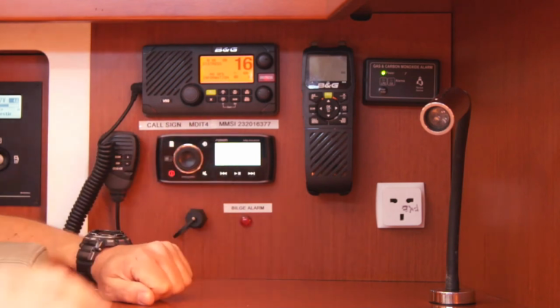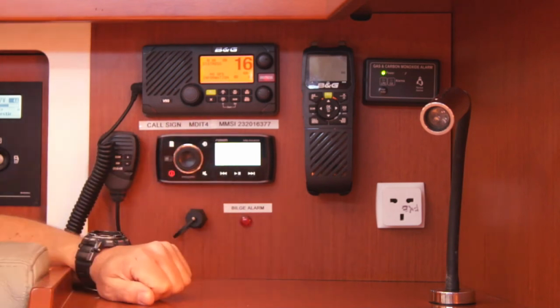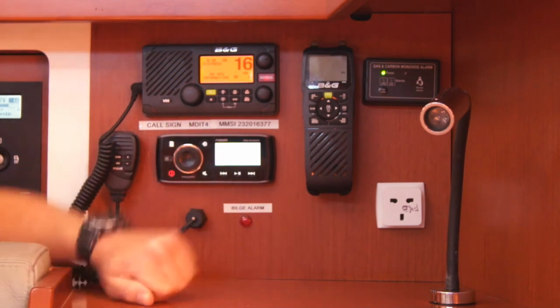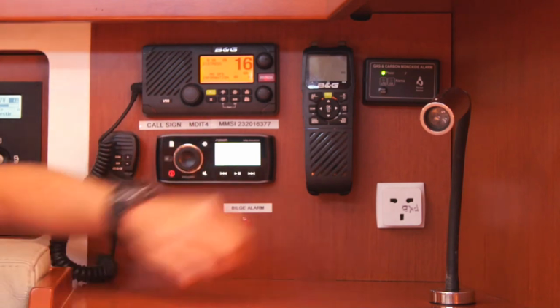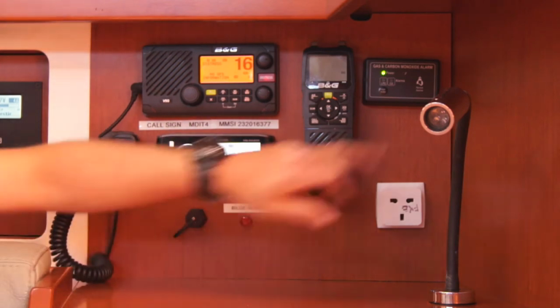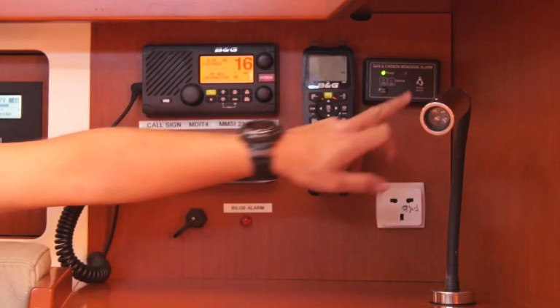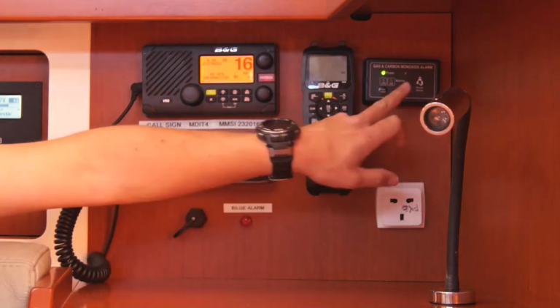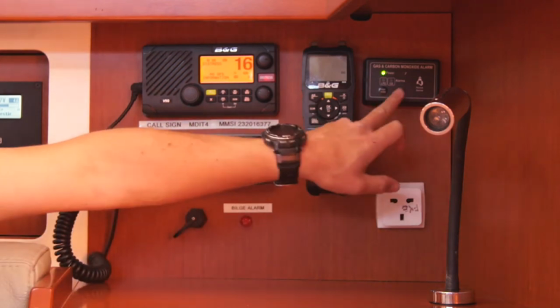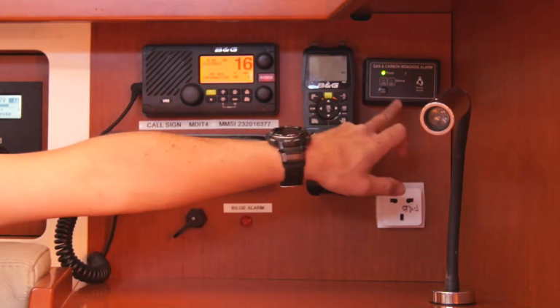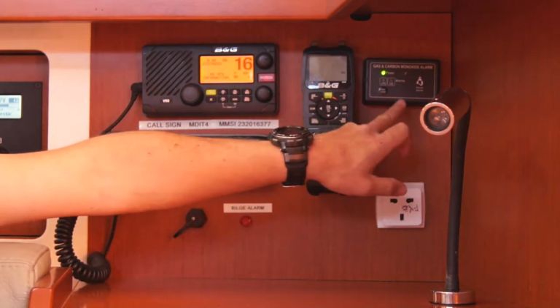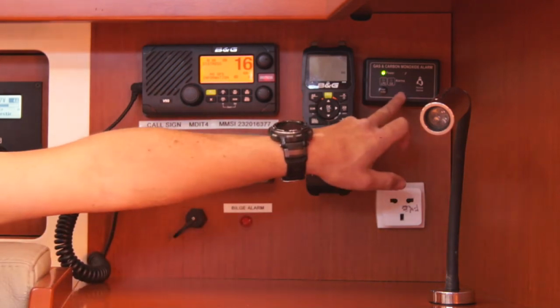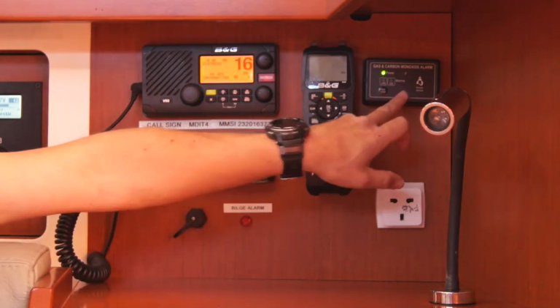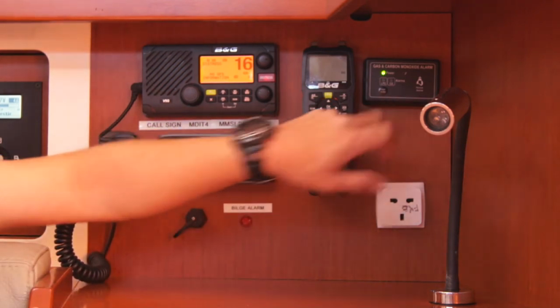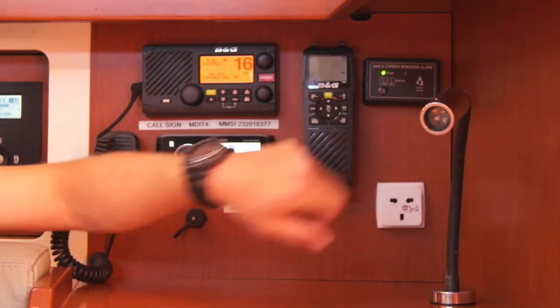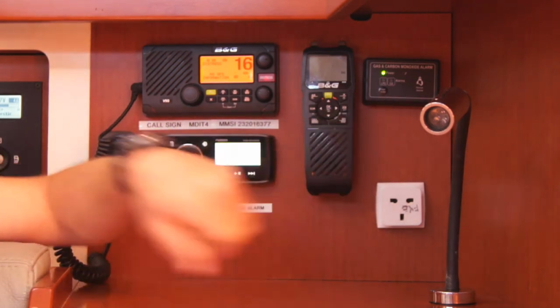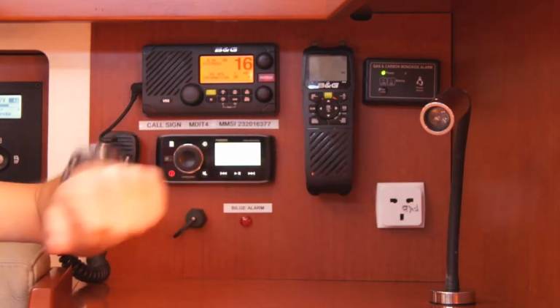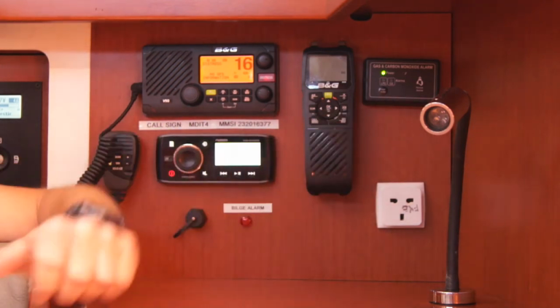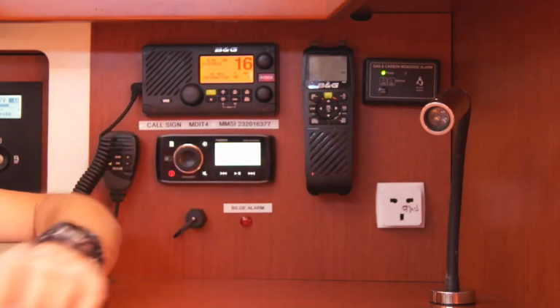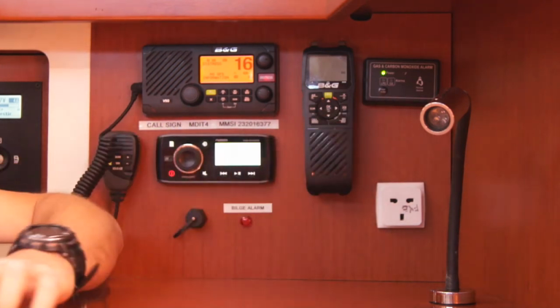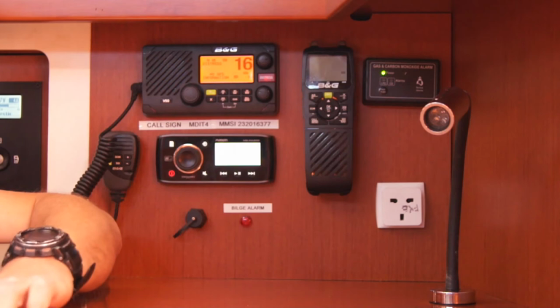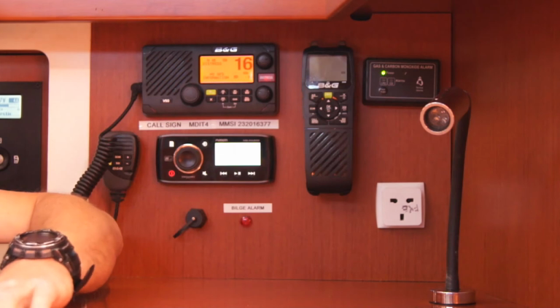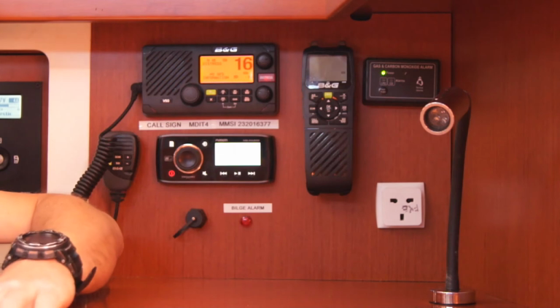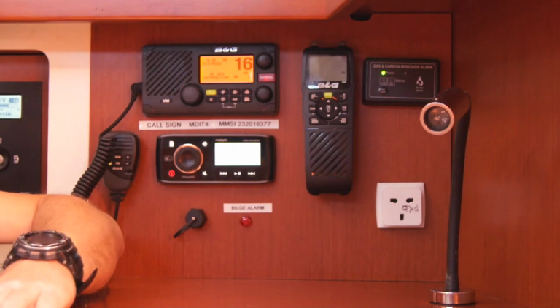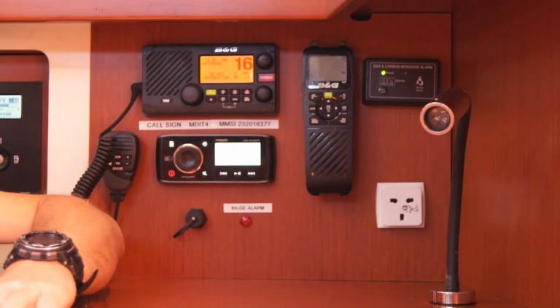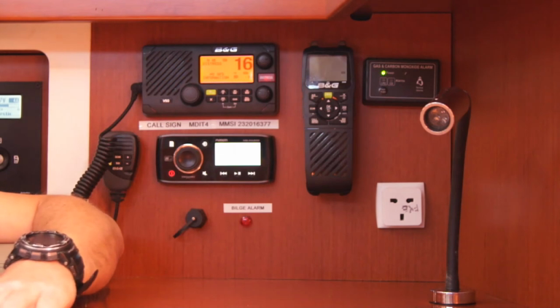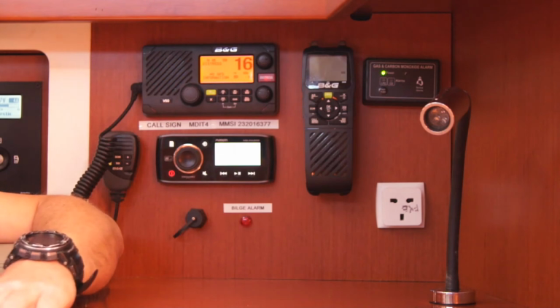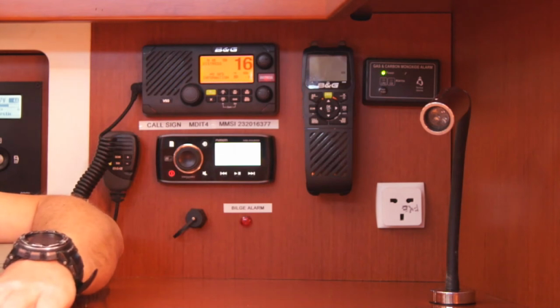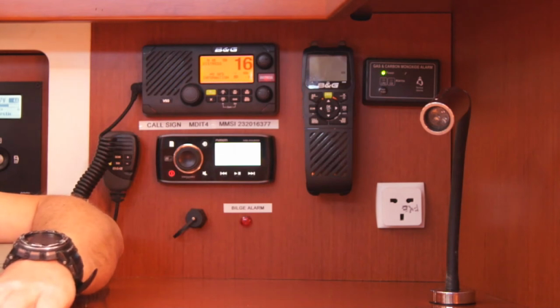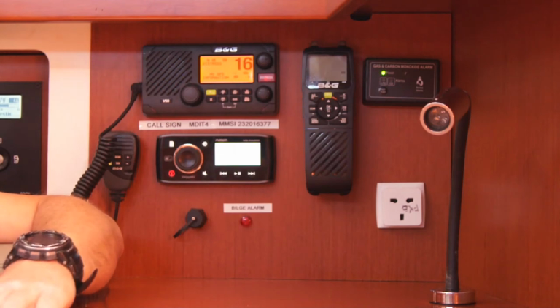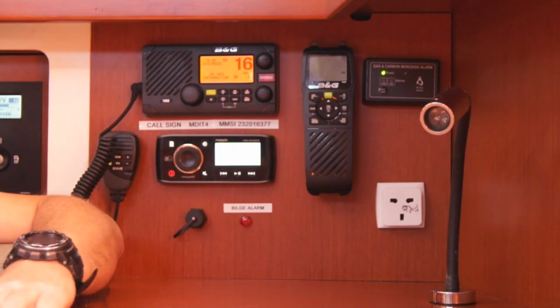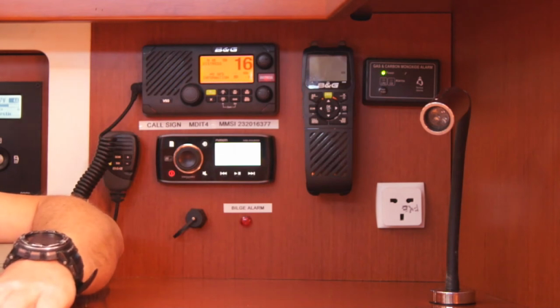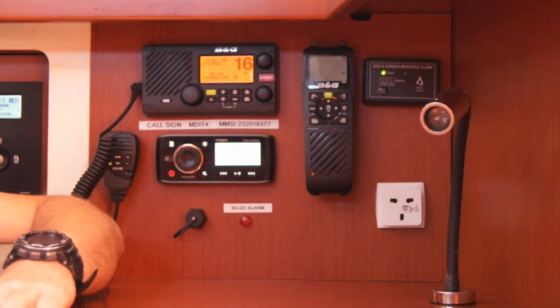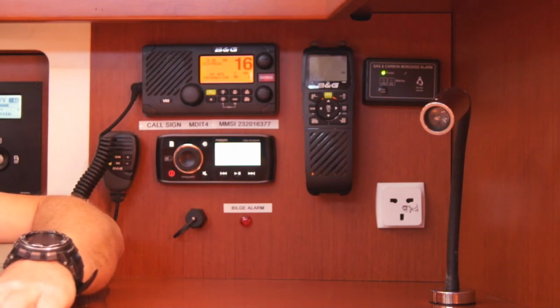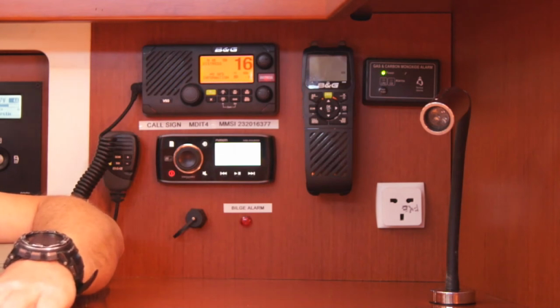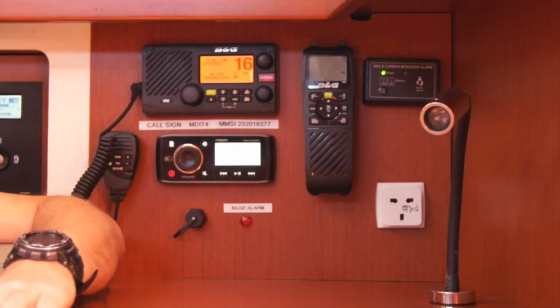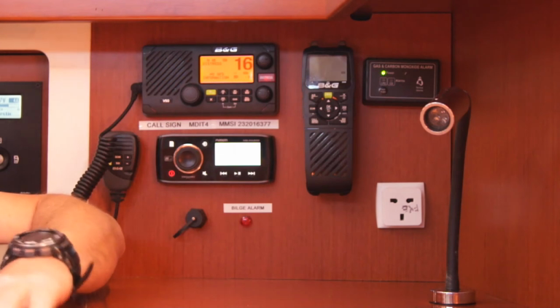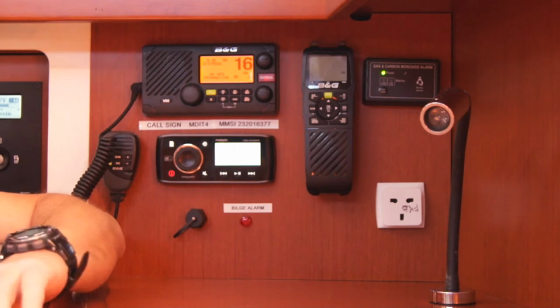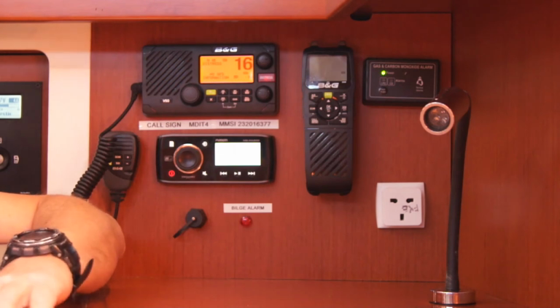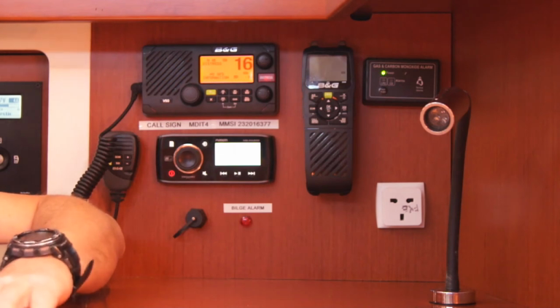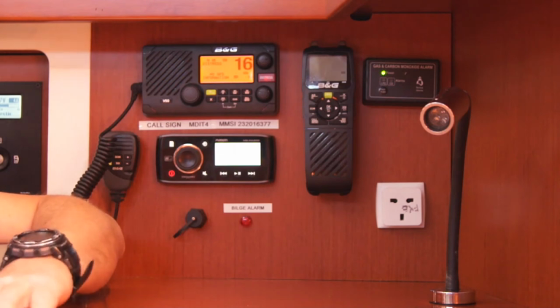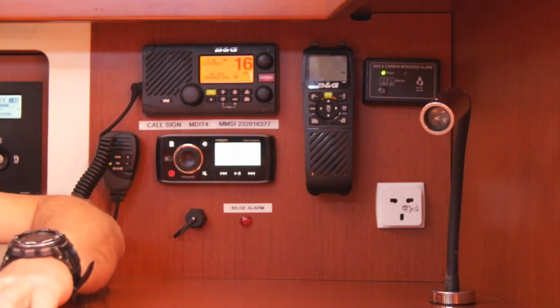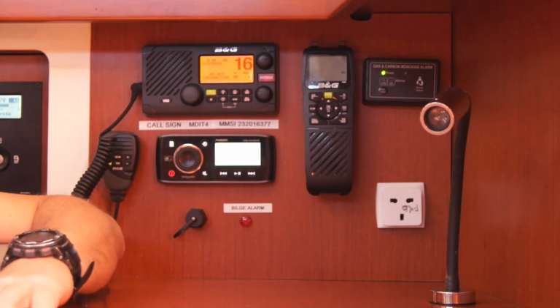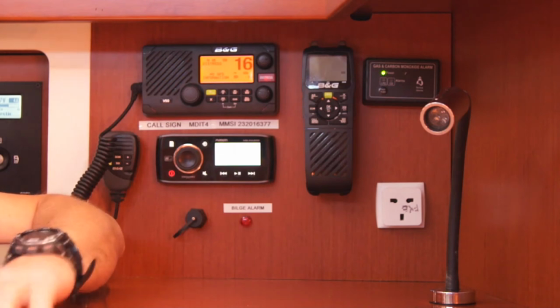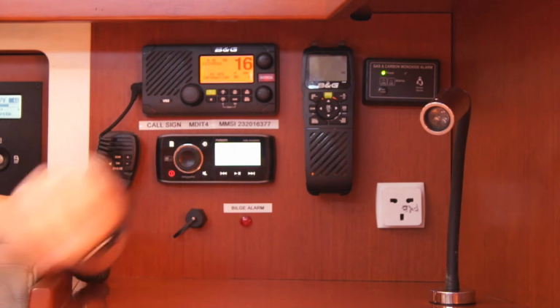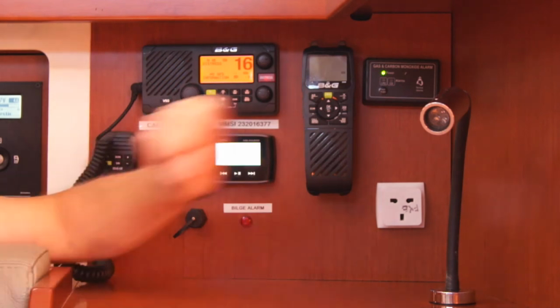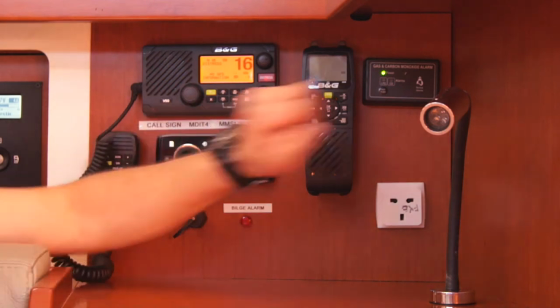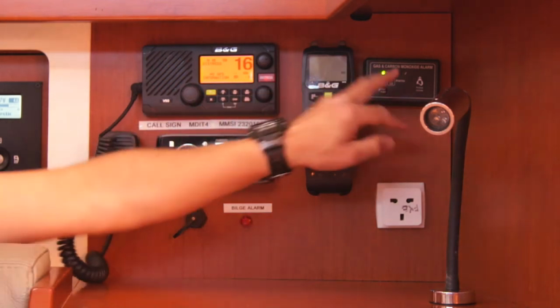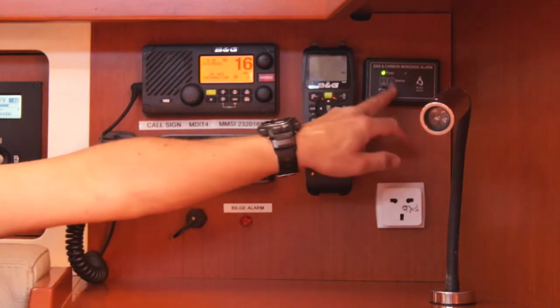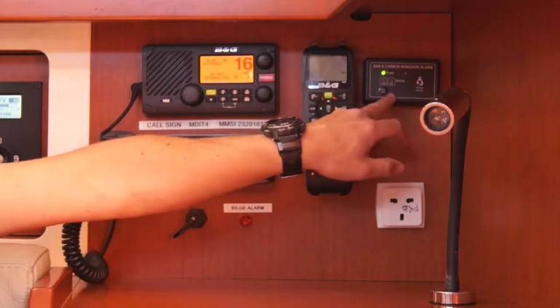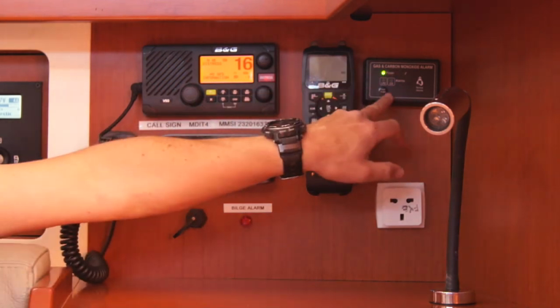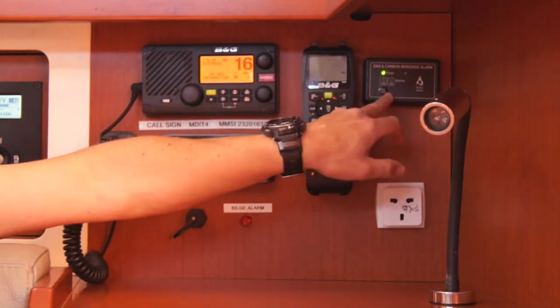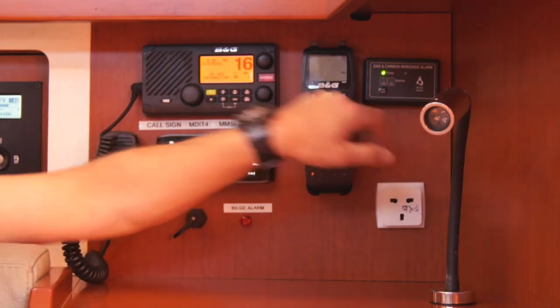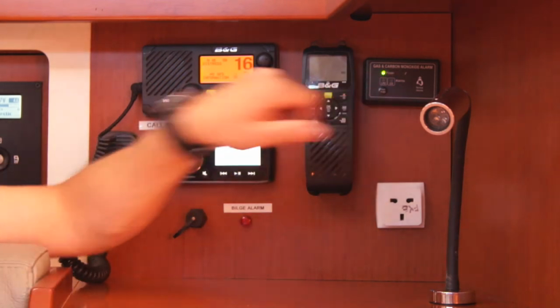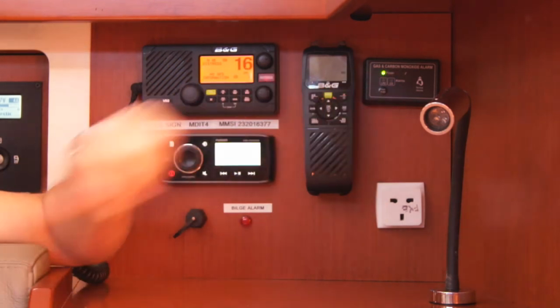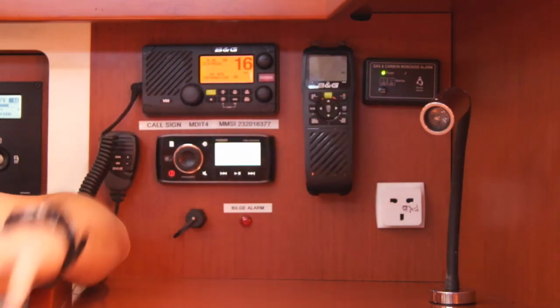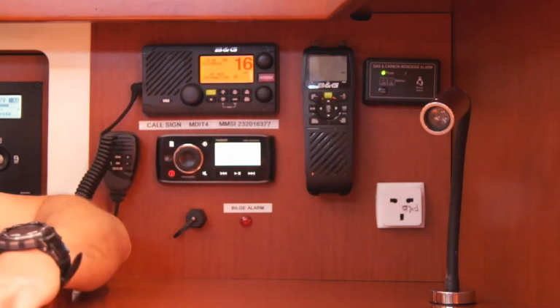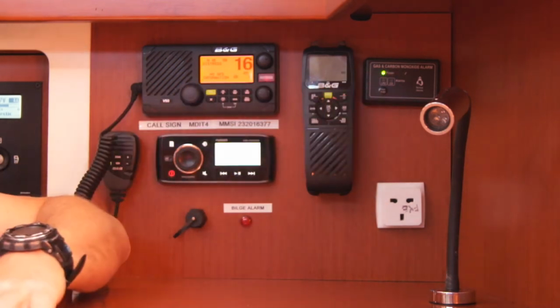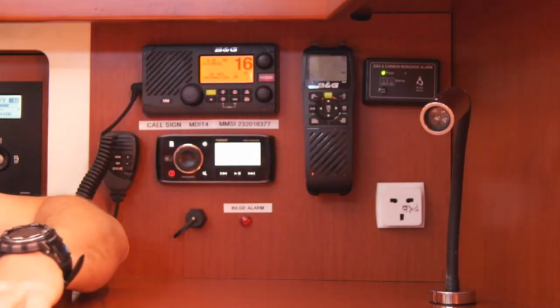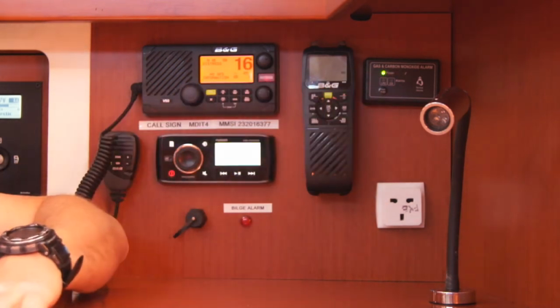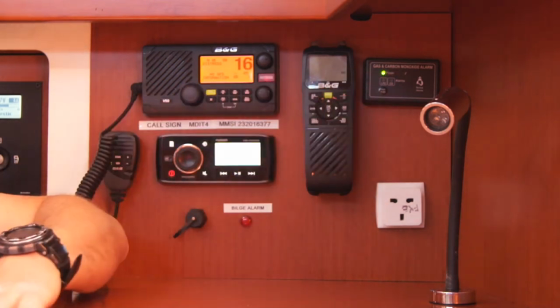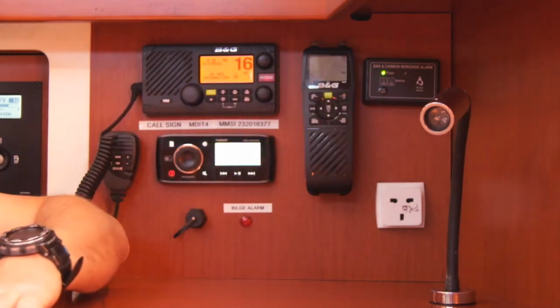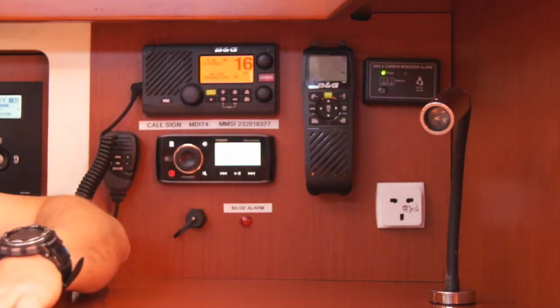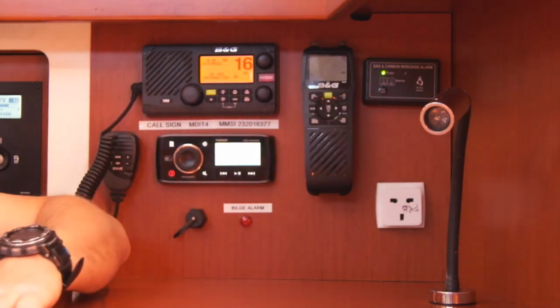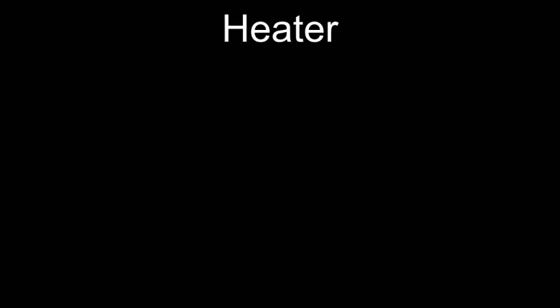Over here we have a carbon monoxide detector as well, just to keep you aware of that. If that goes off, just press the hush button and see if it stops.